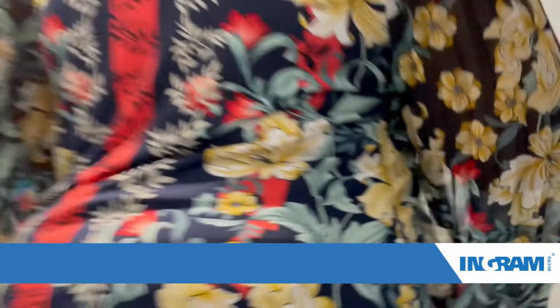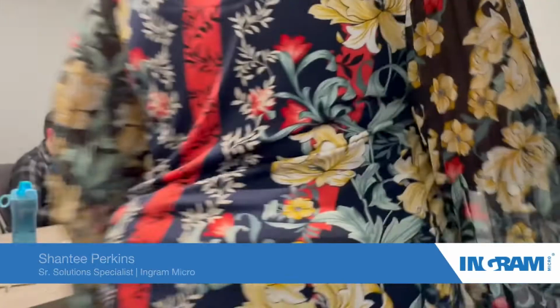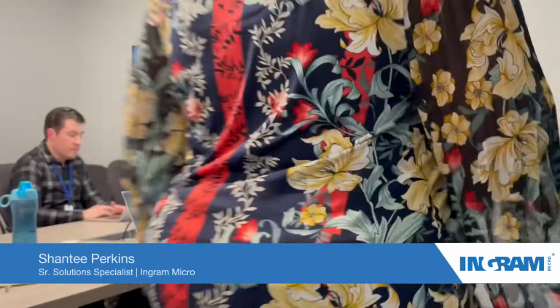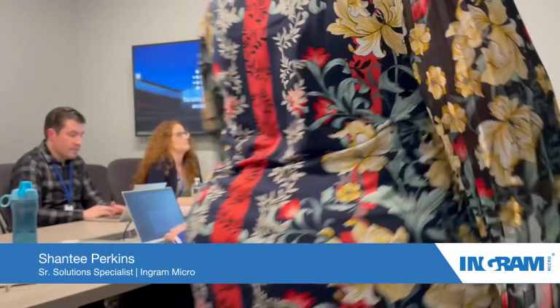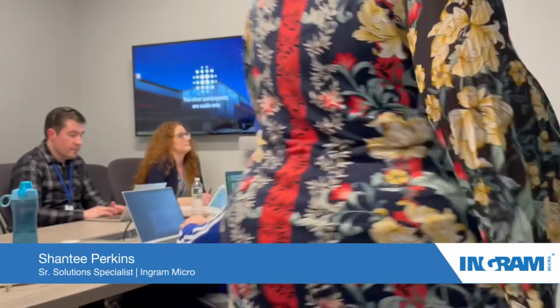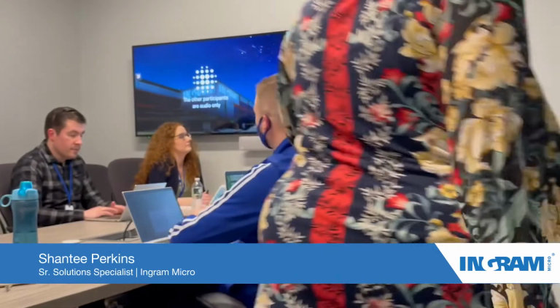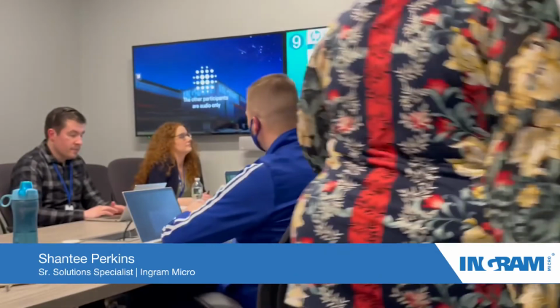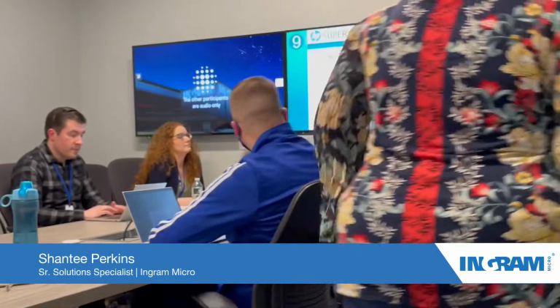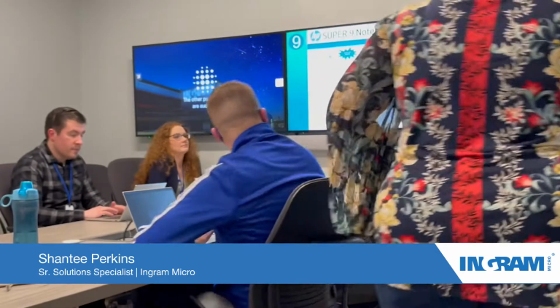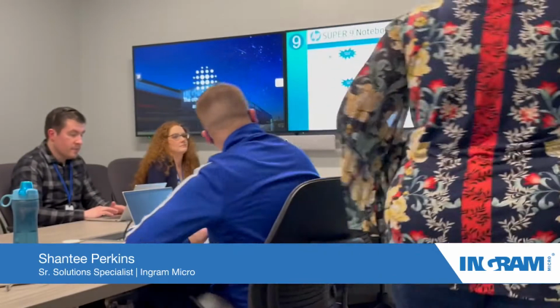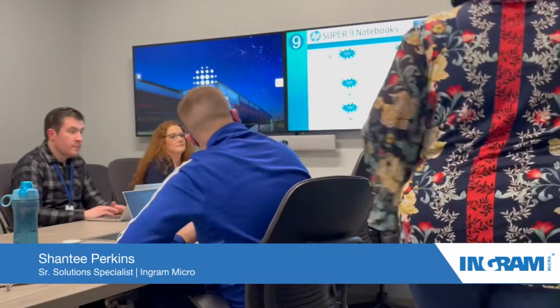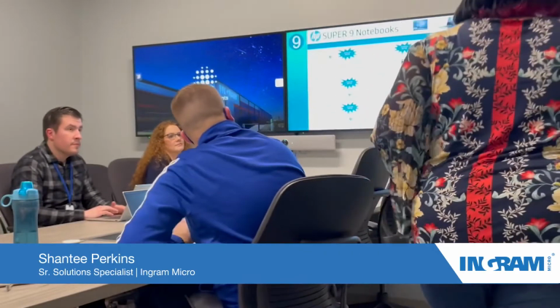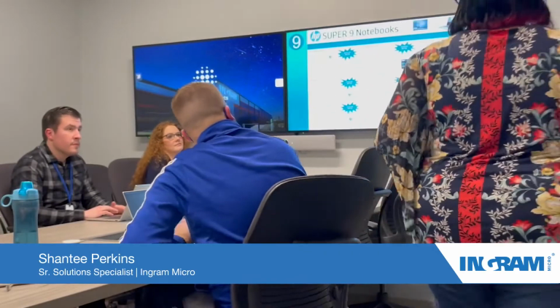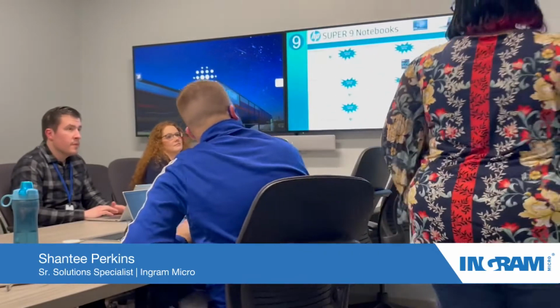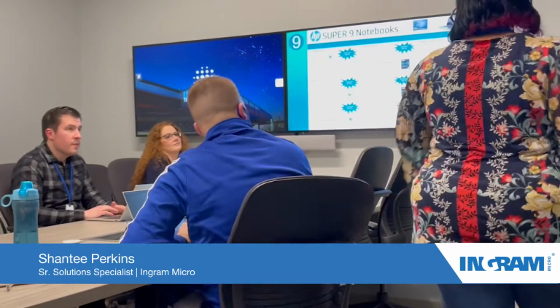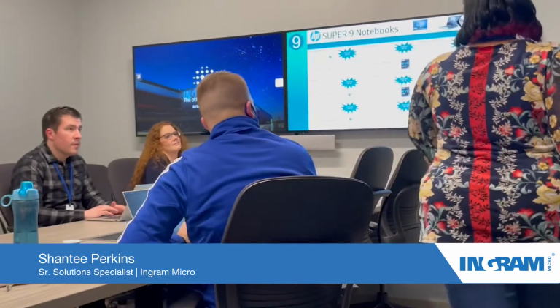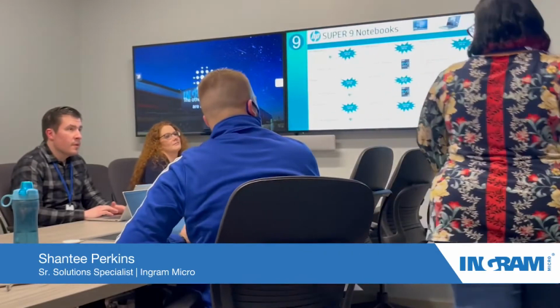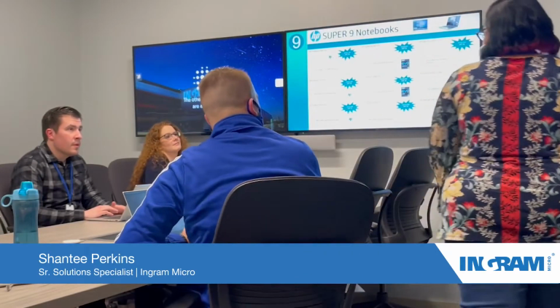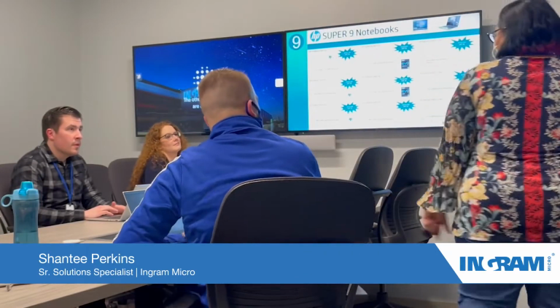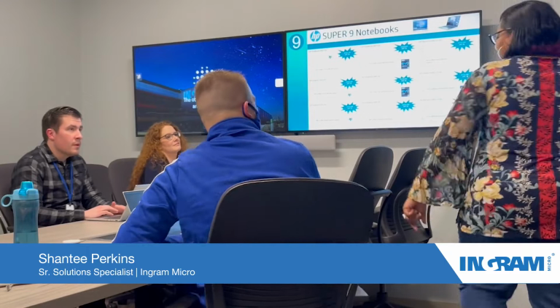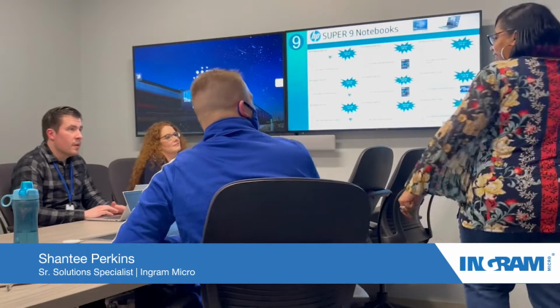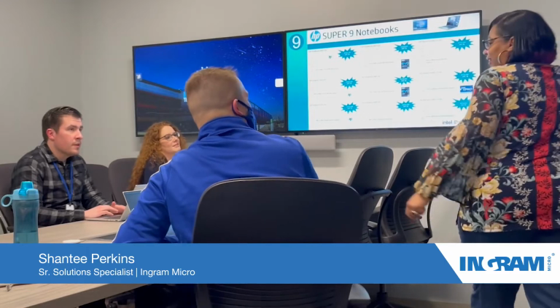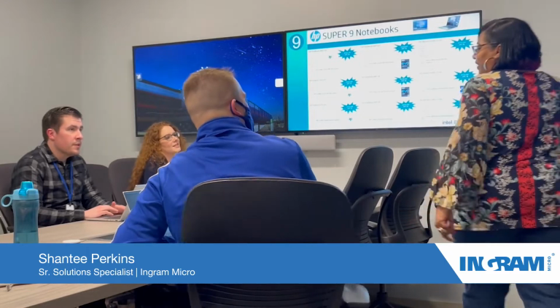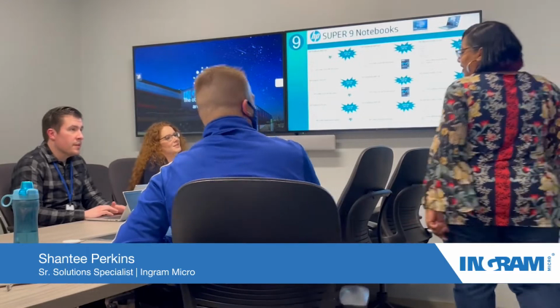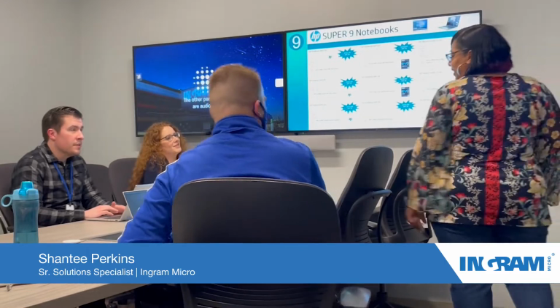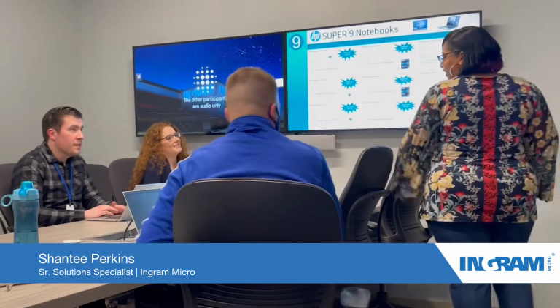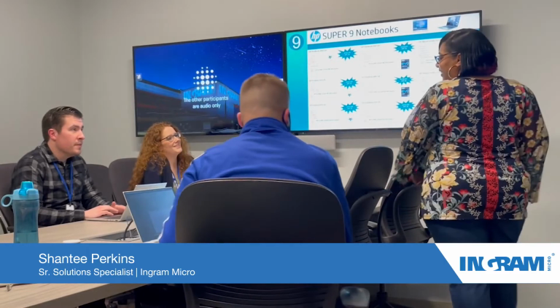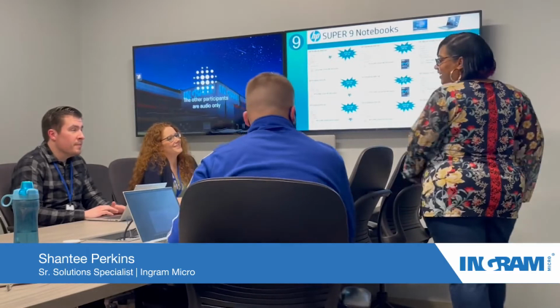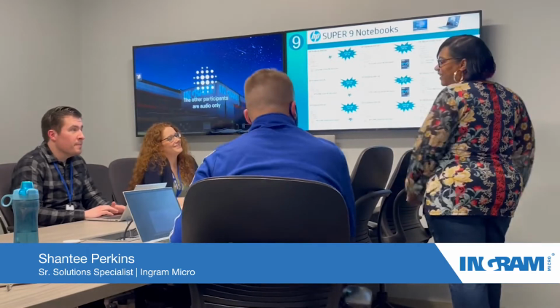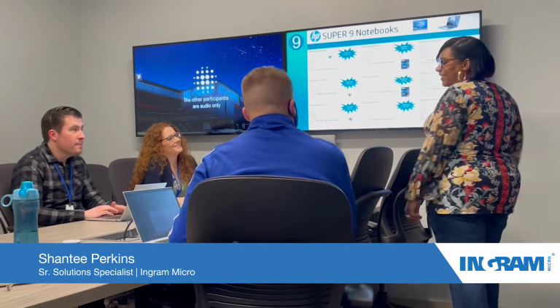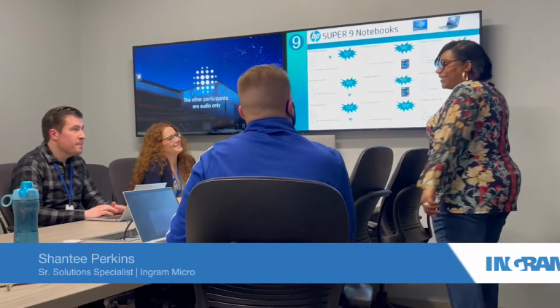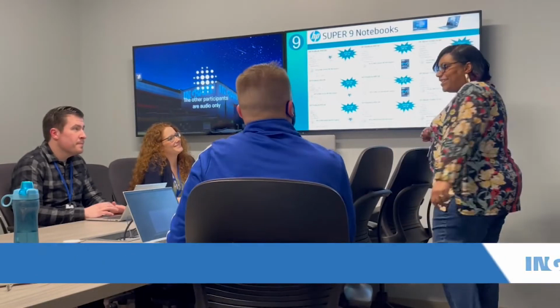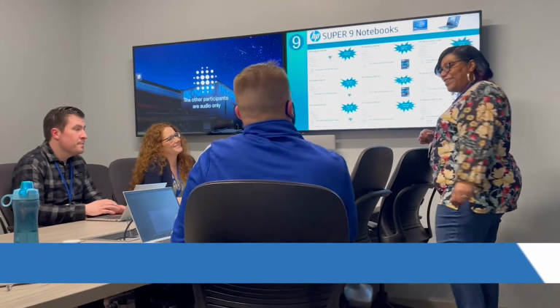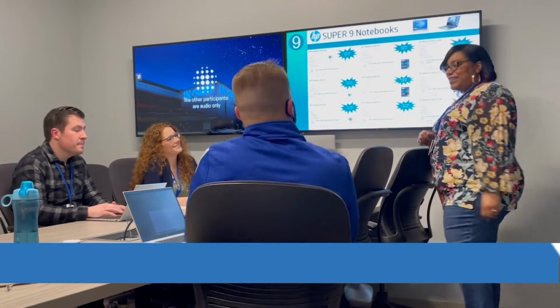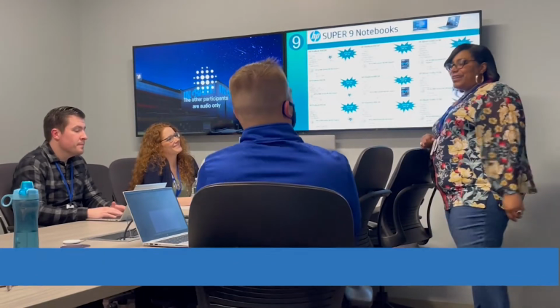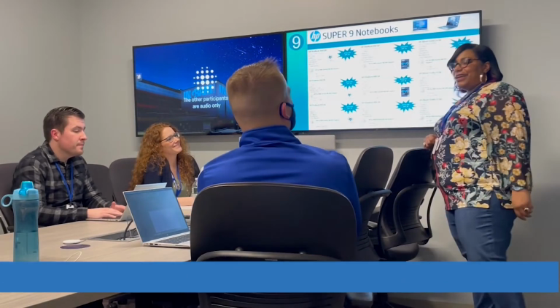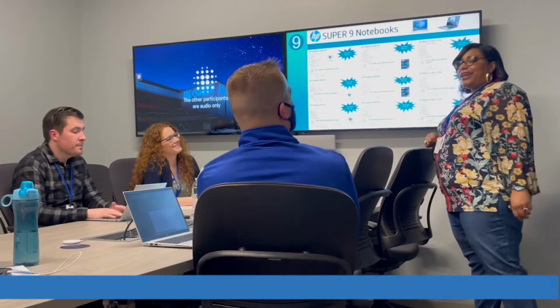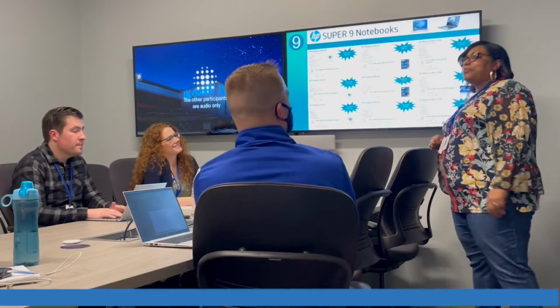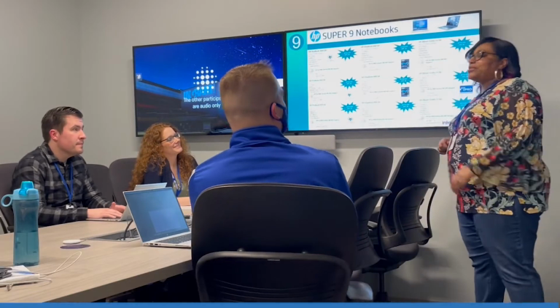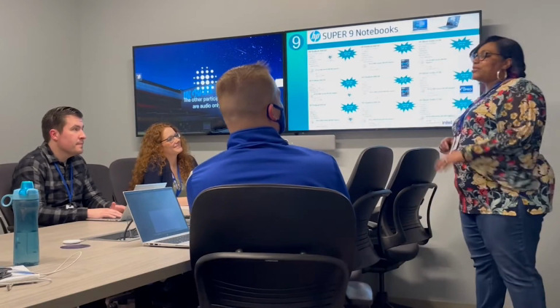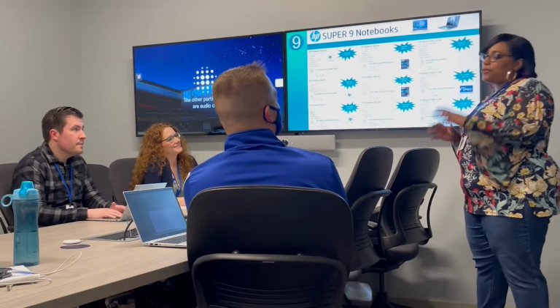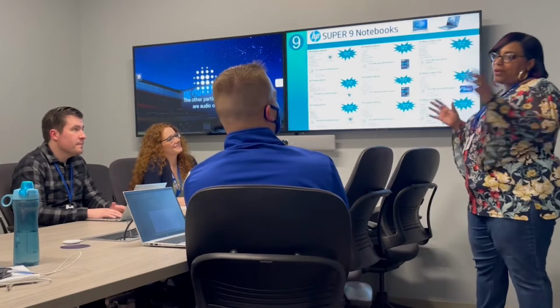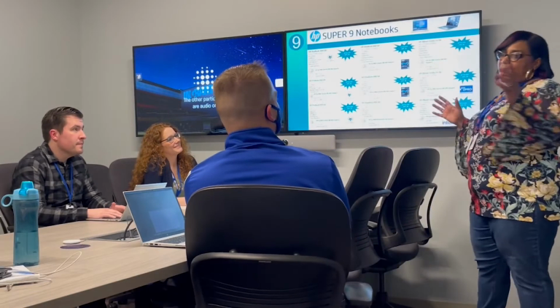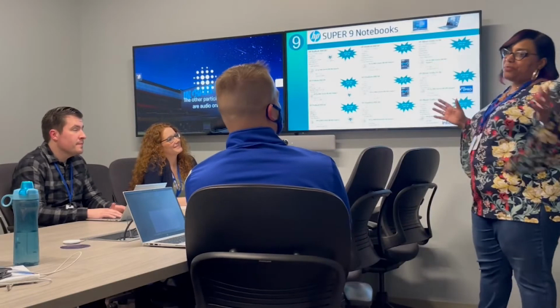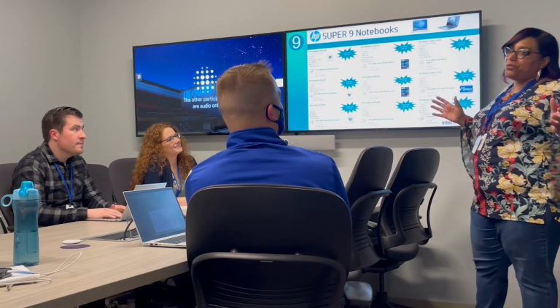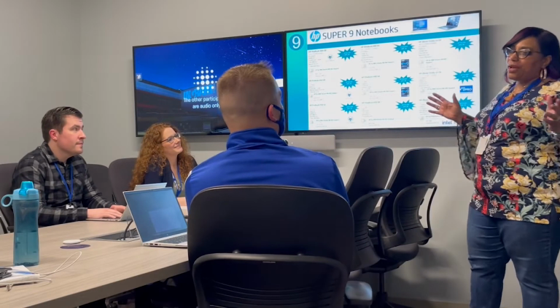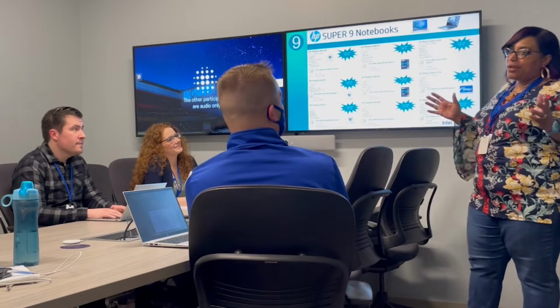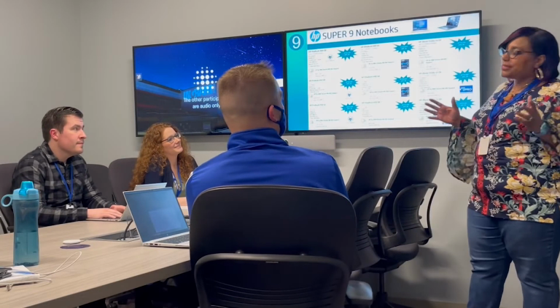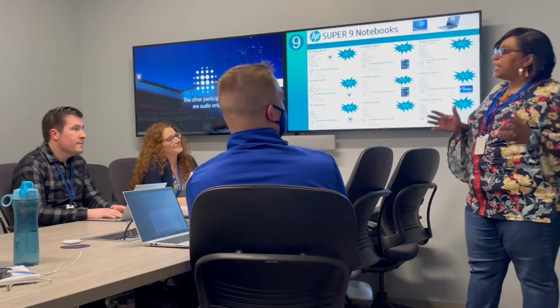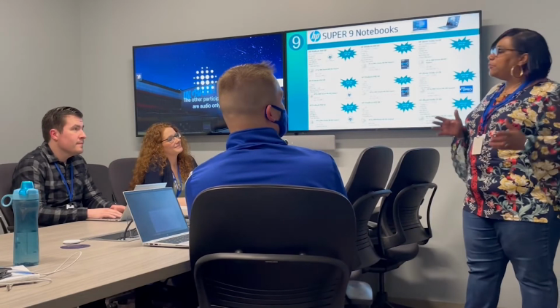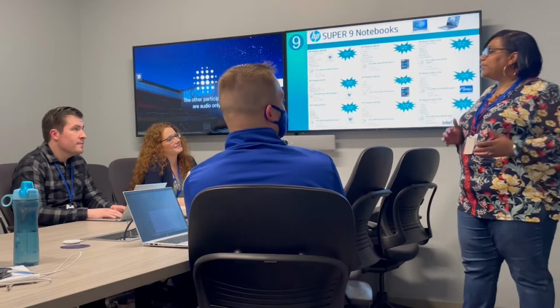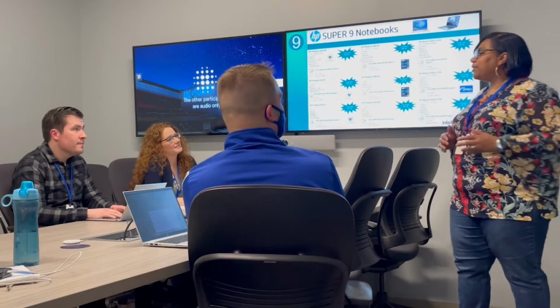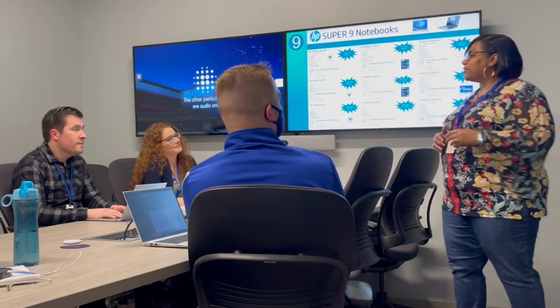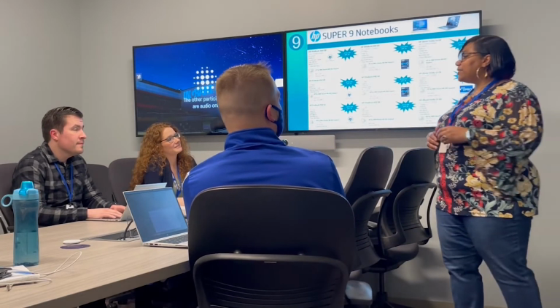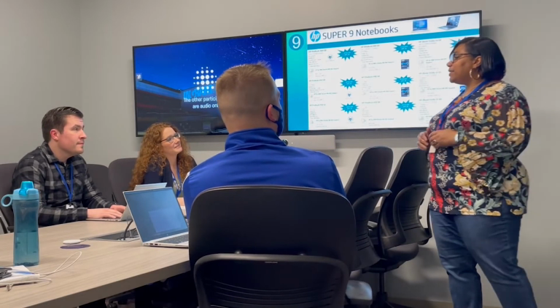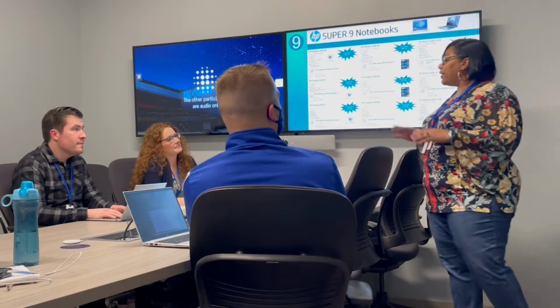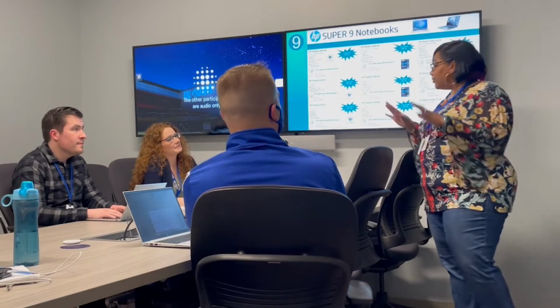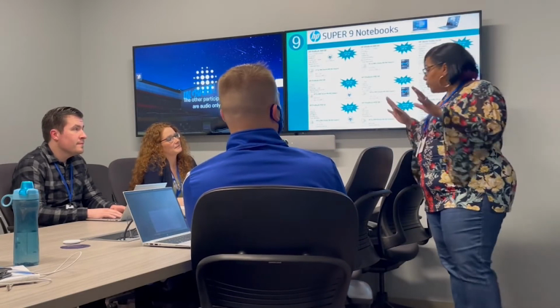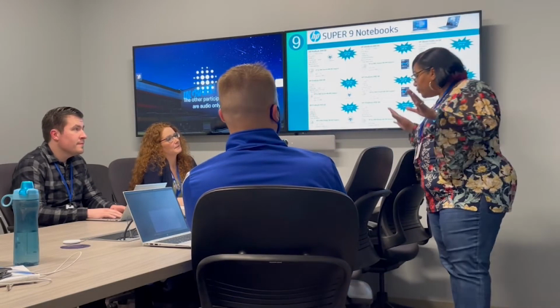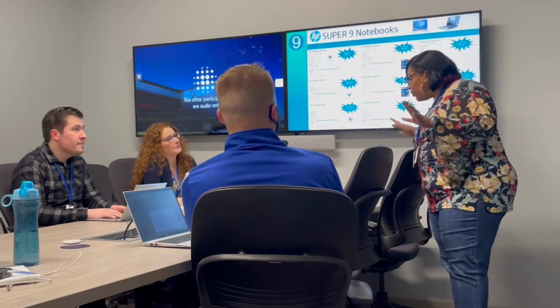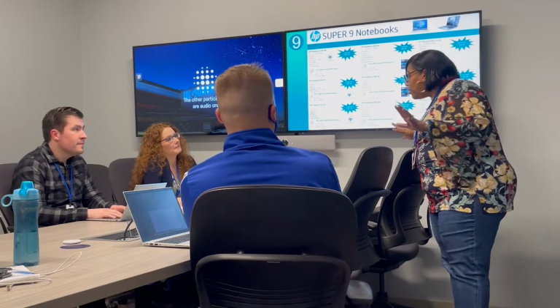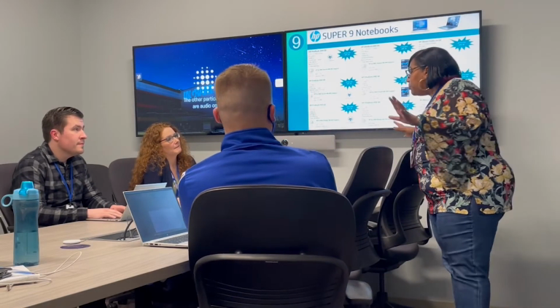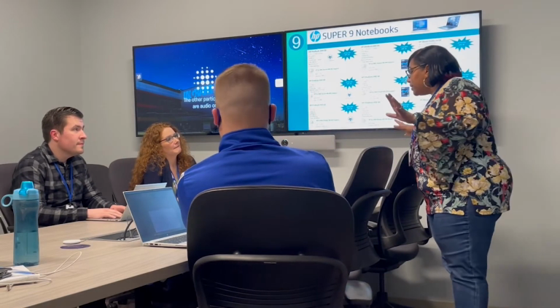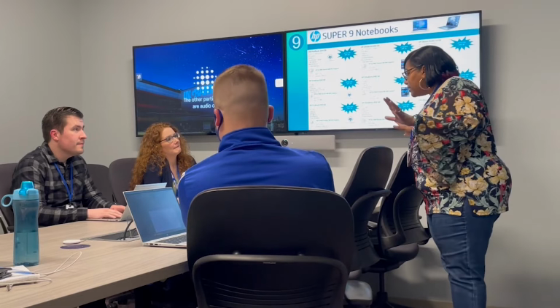Hey everybody! How are you doing today? Hey Sharana, Shanti! I'm so happy you guys came together today. I know you all are busy.